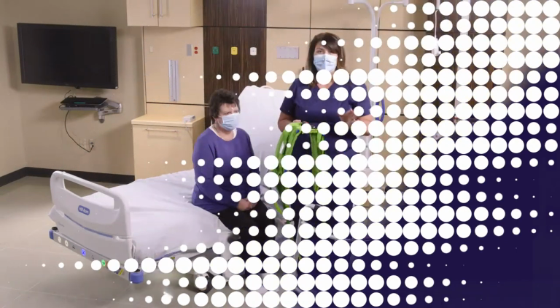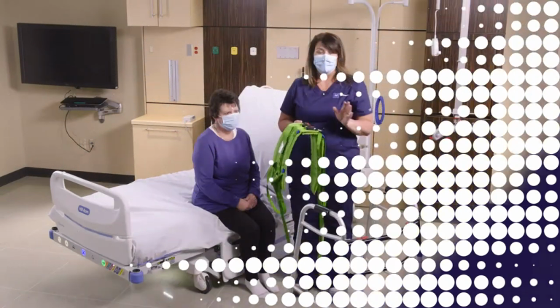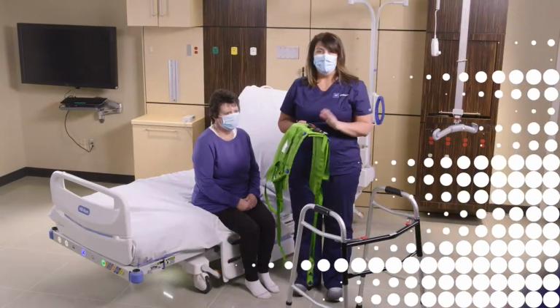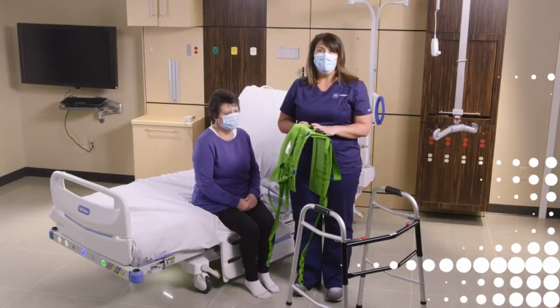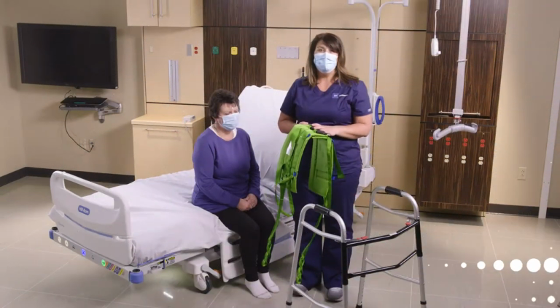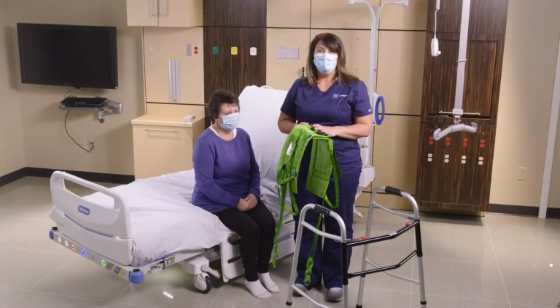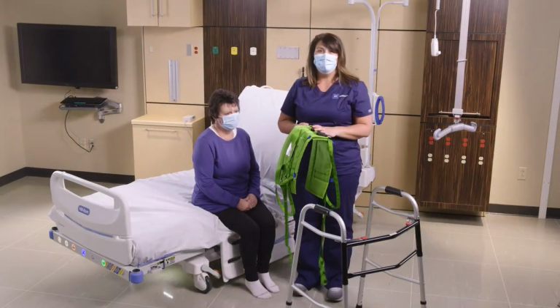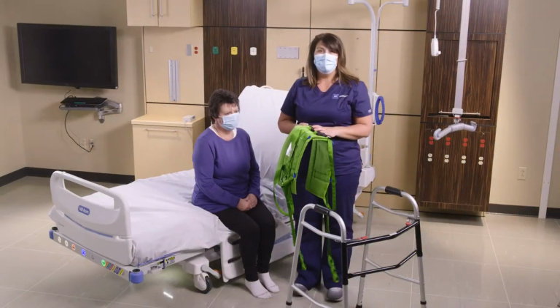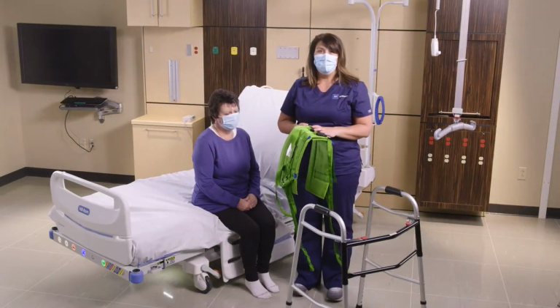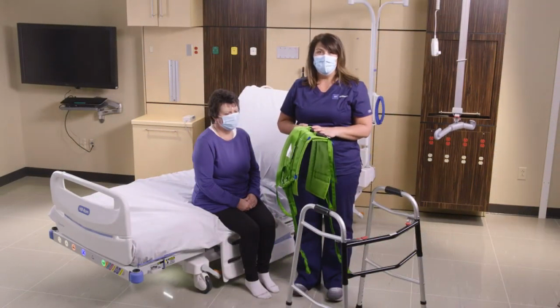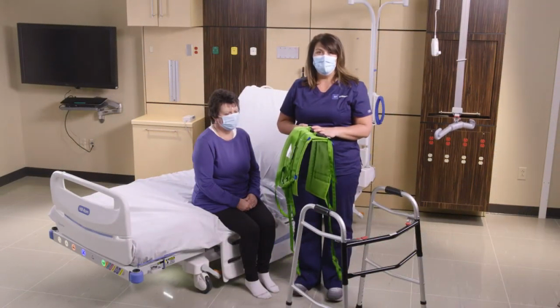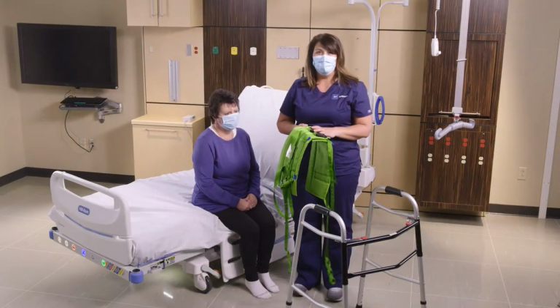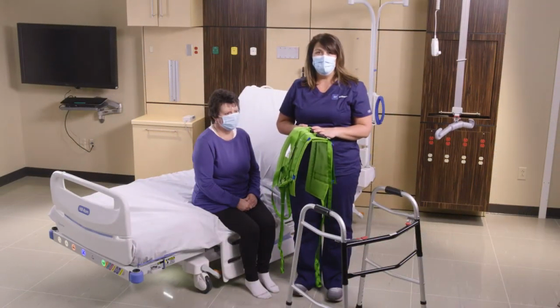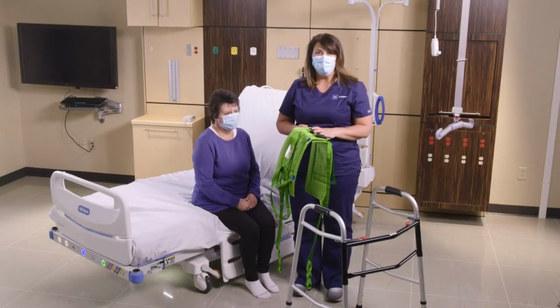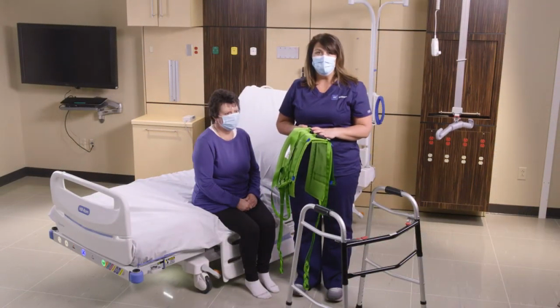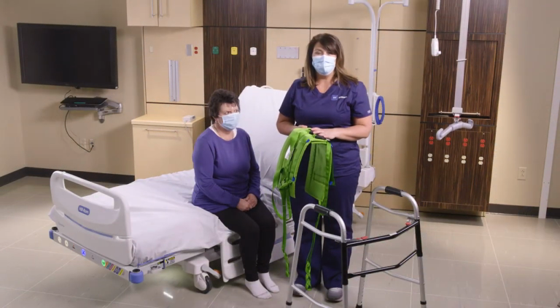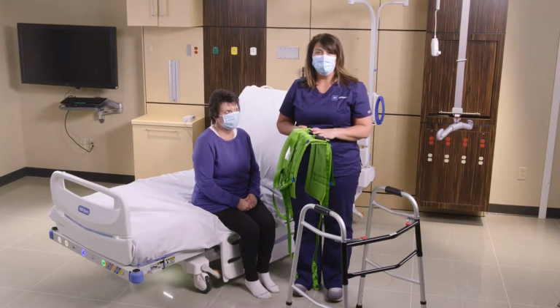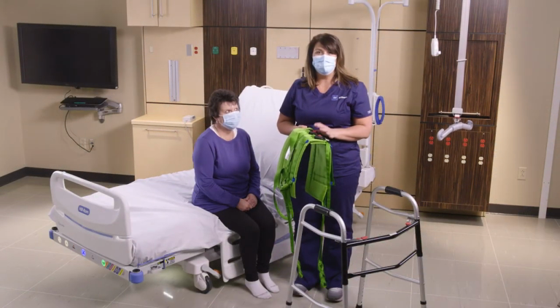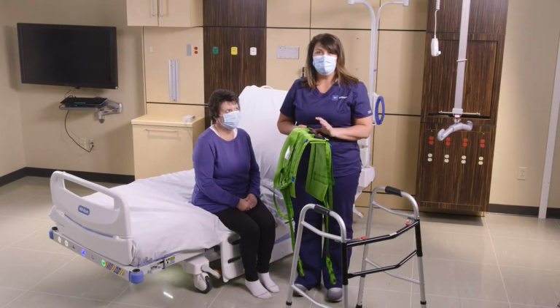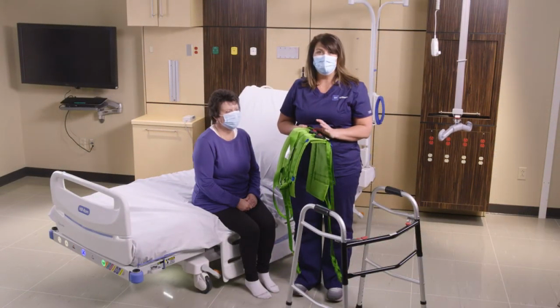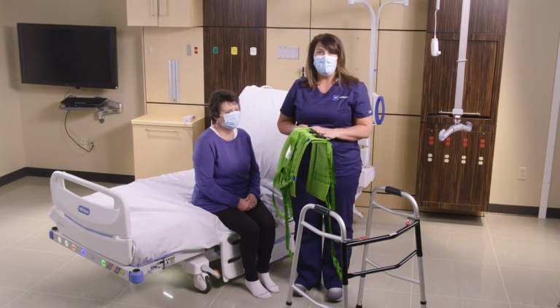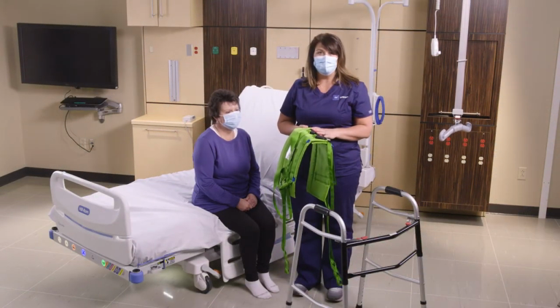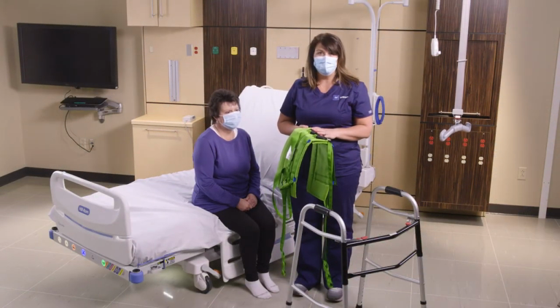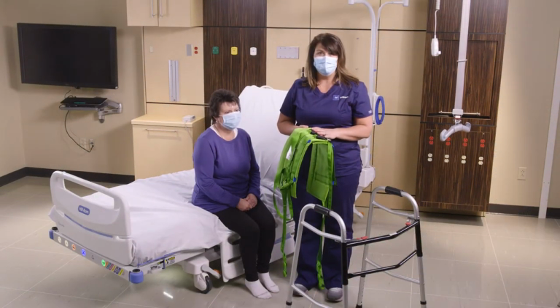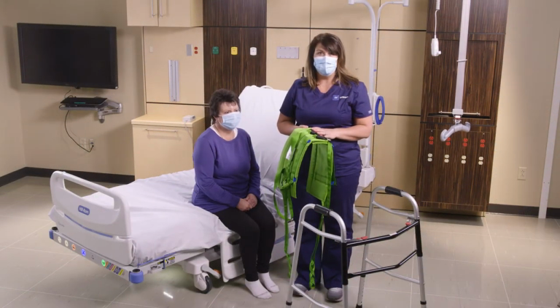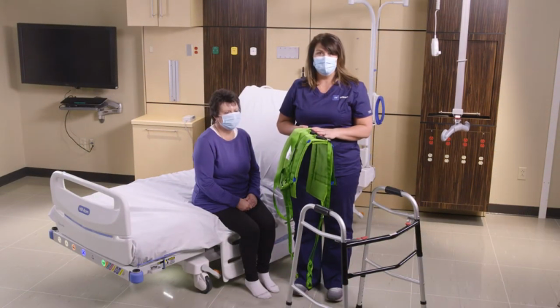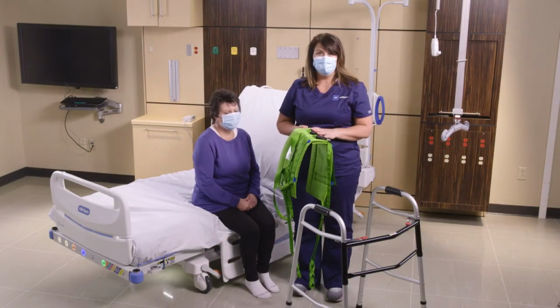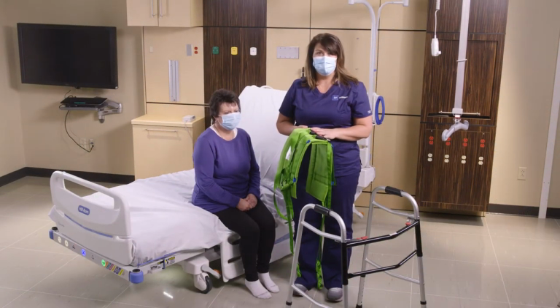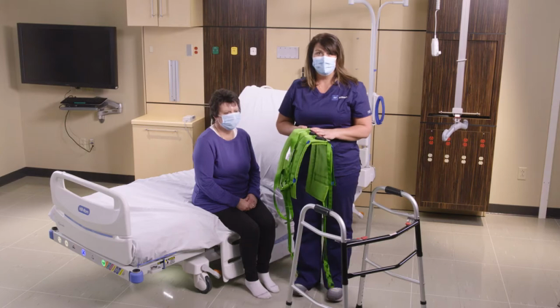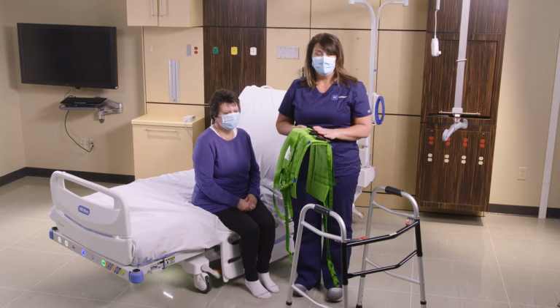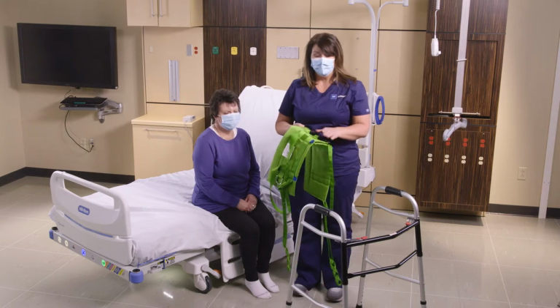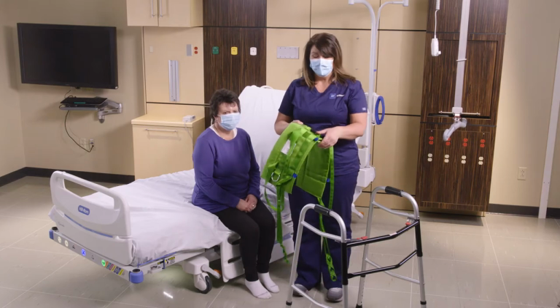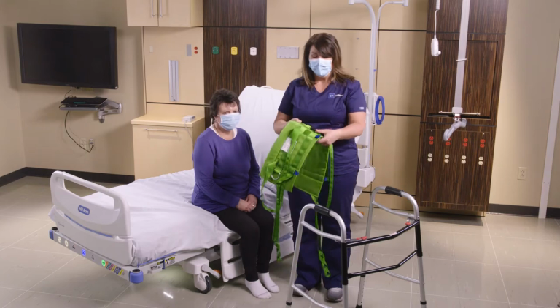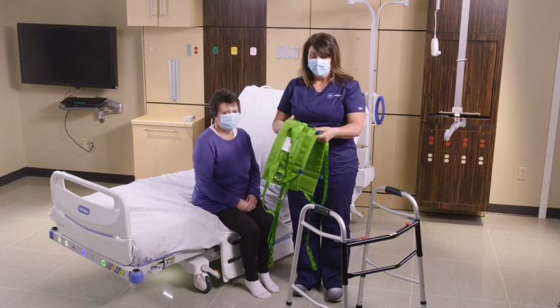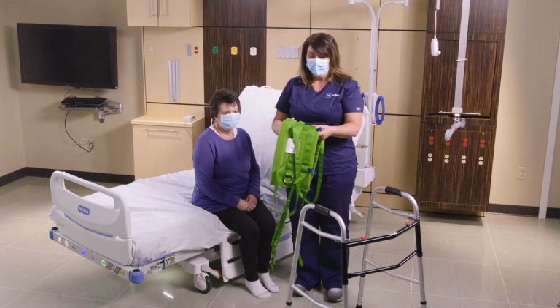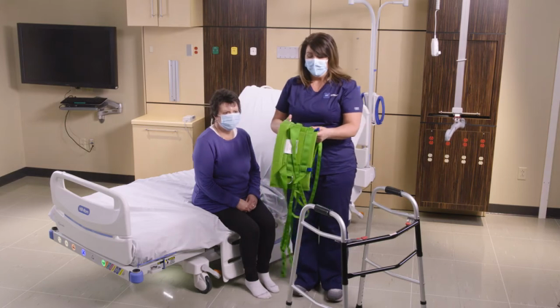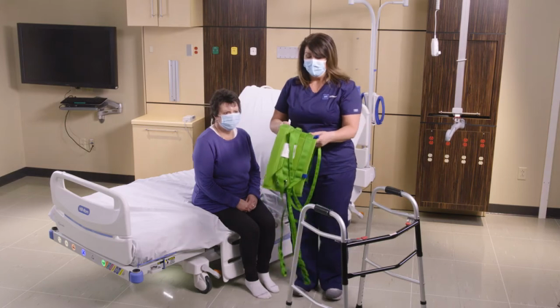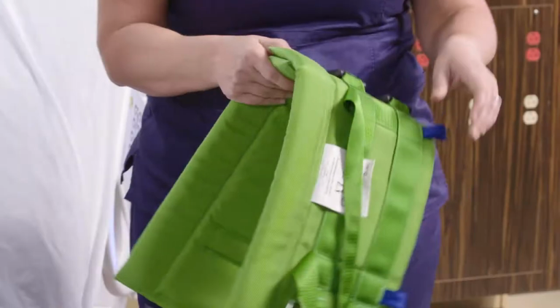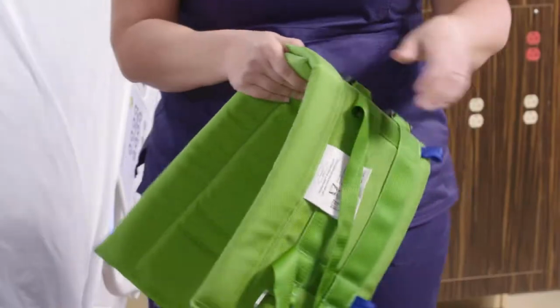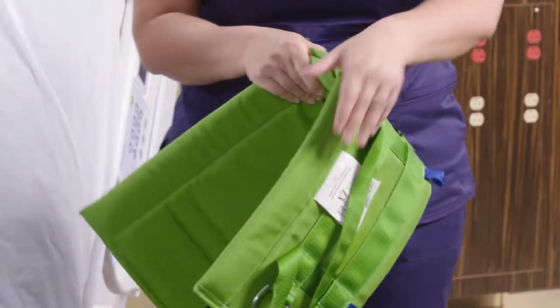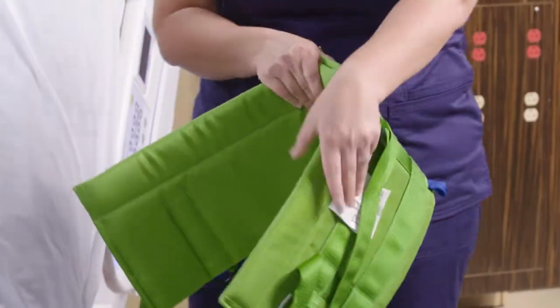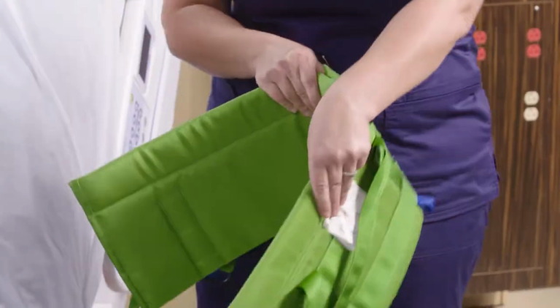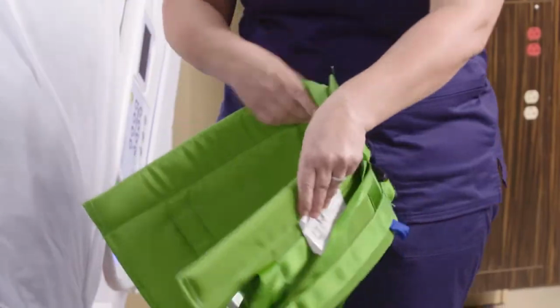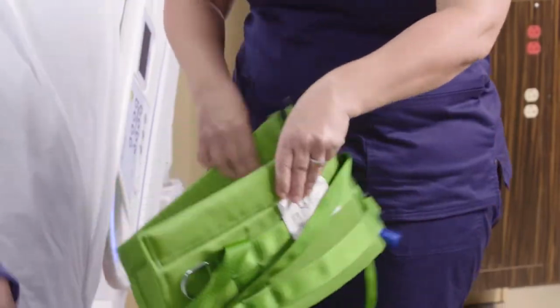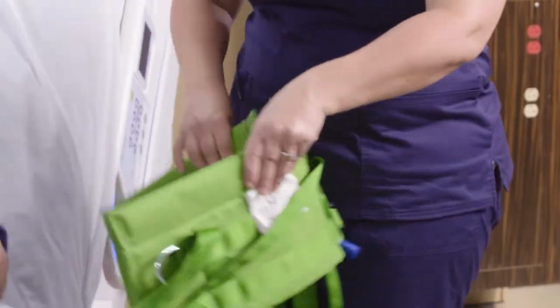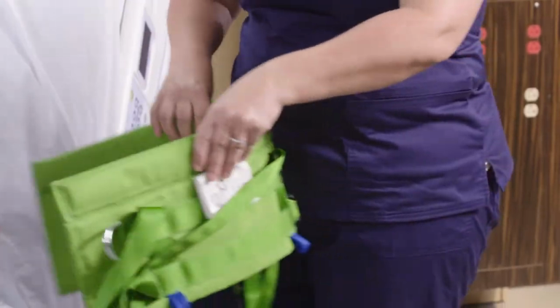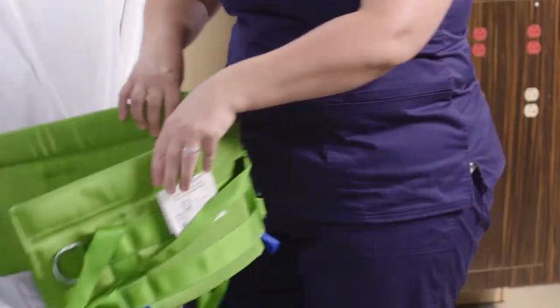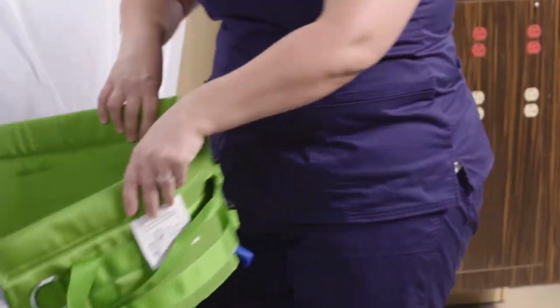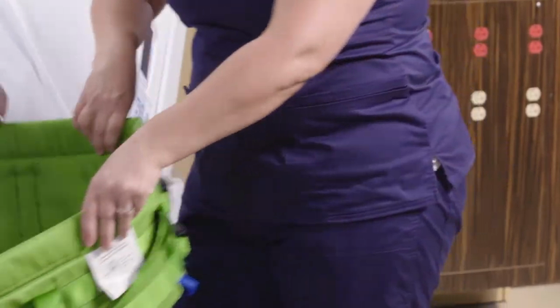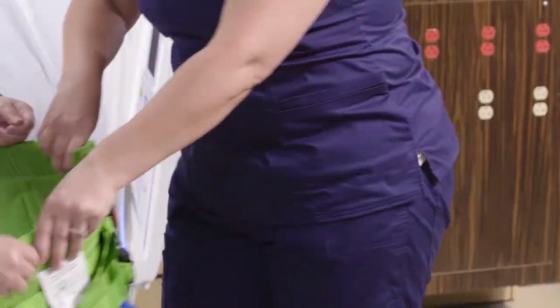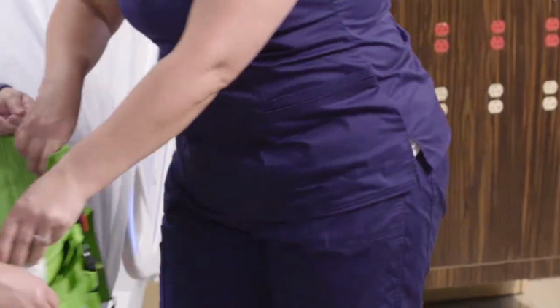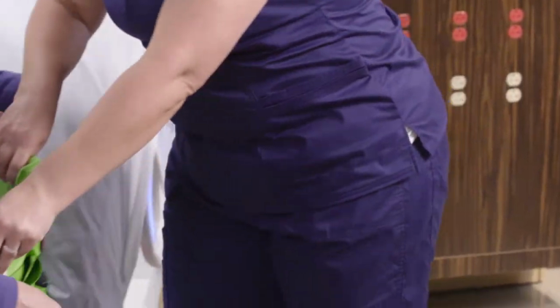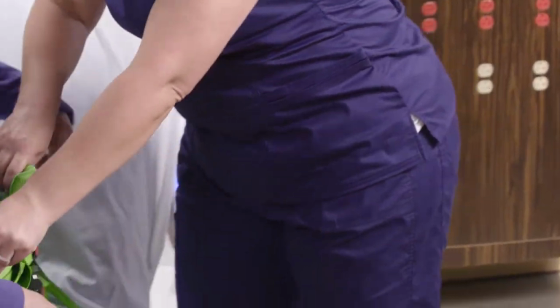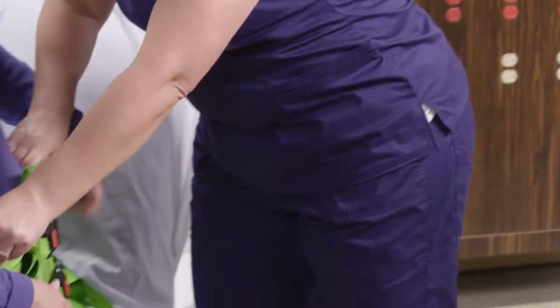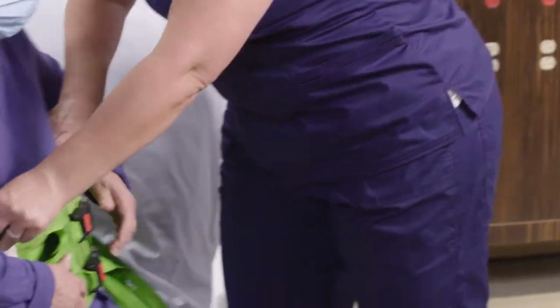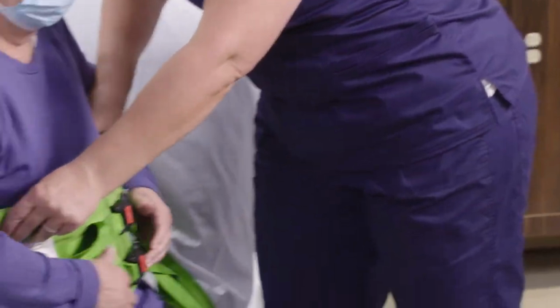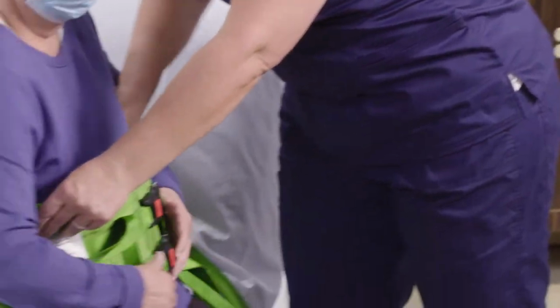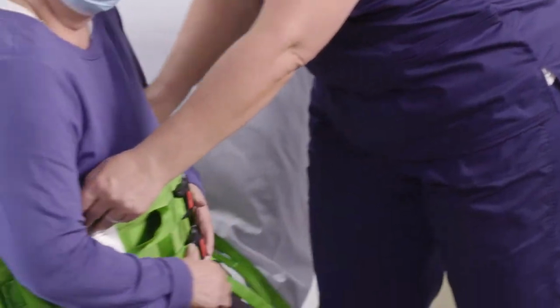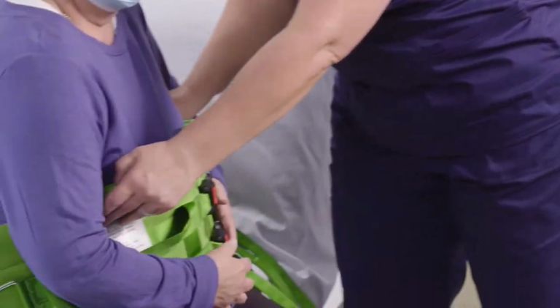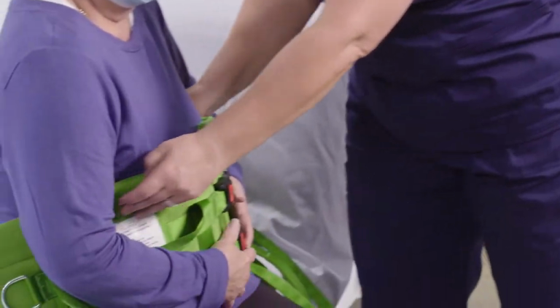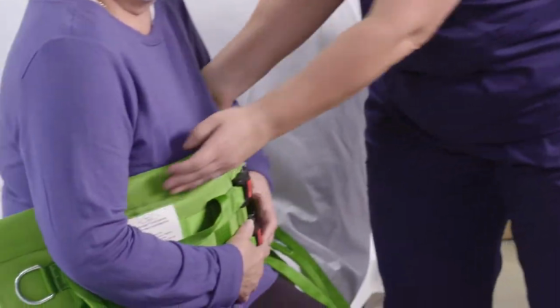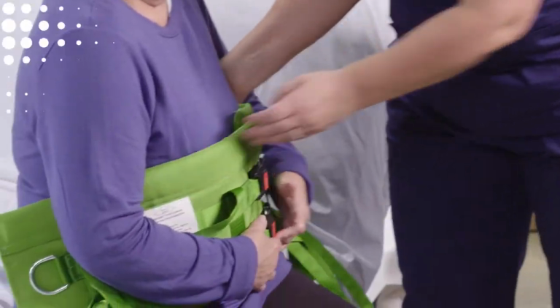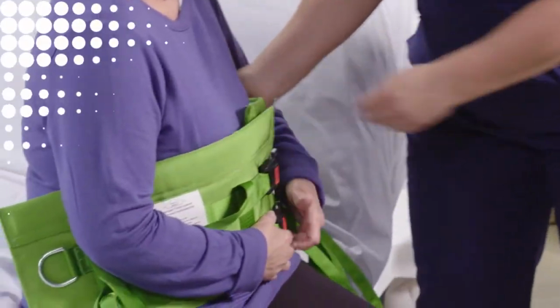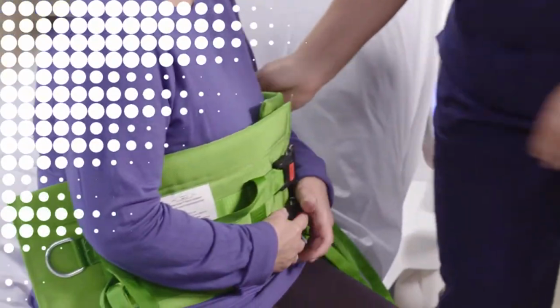I'm going to show you how to ambulate your patient using our master vest. This is an ambulation device that can be used on a Golvo, the Viking, and overhead lifts.